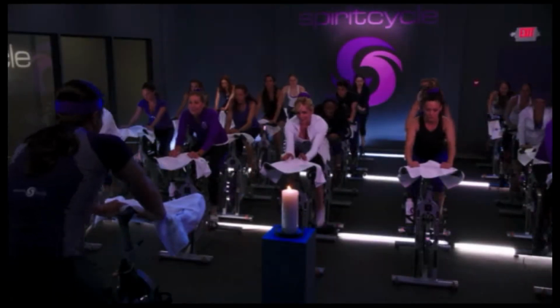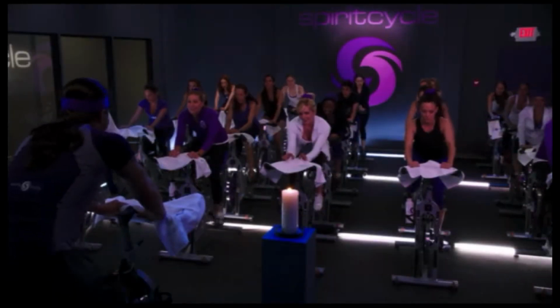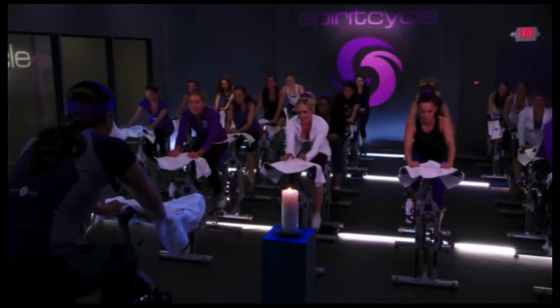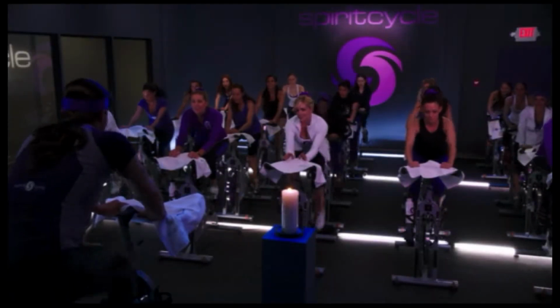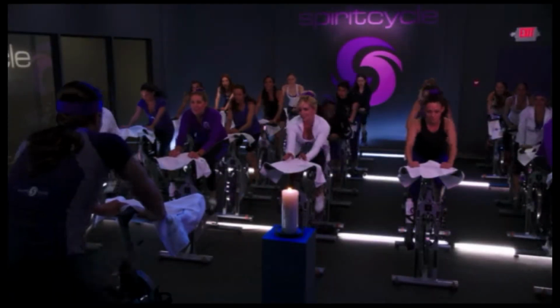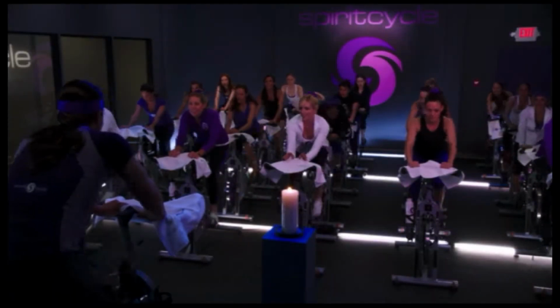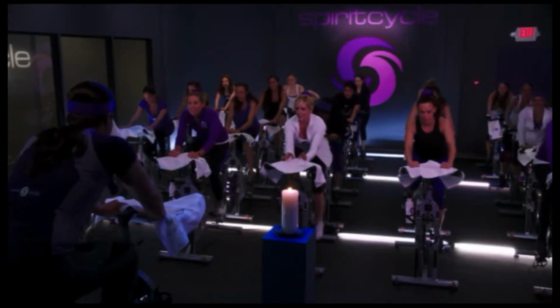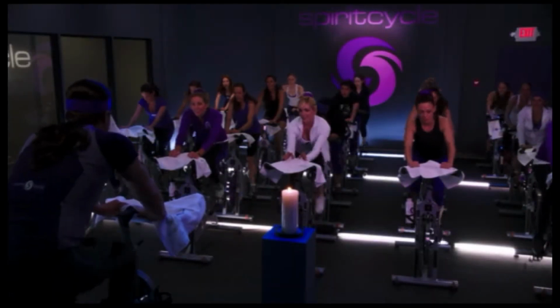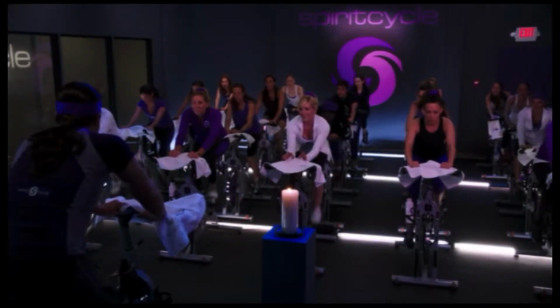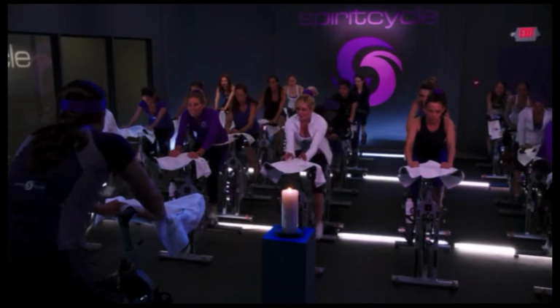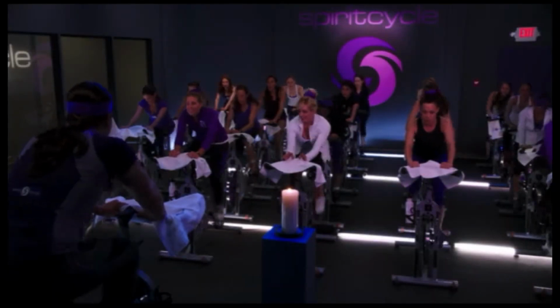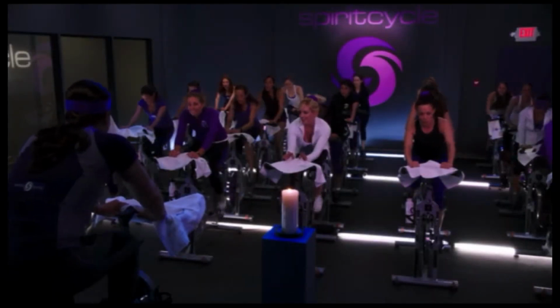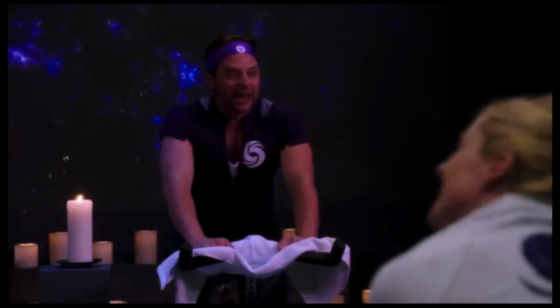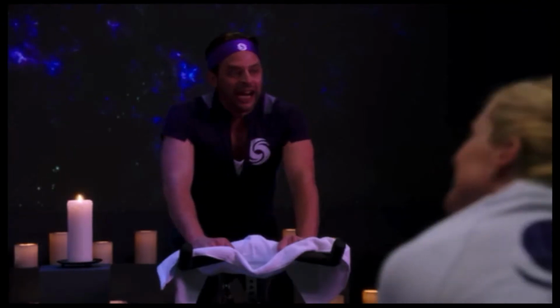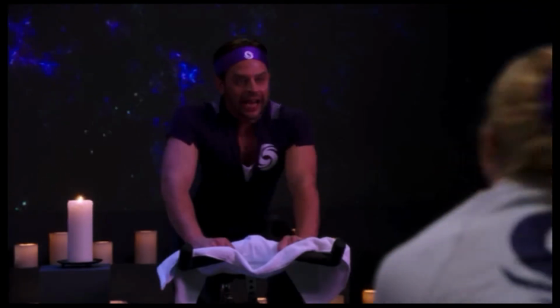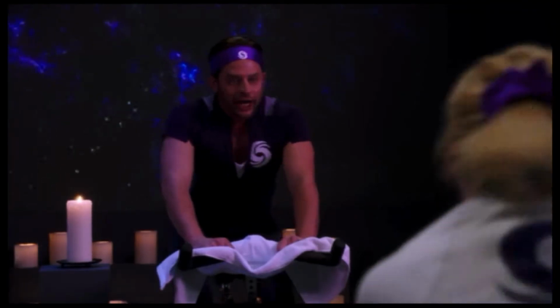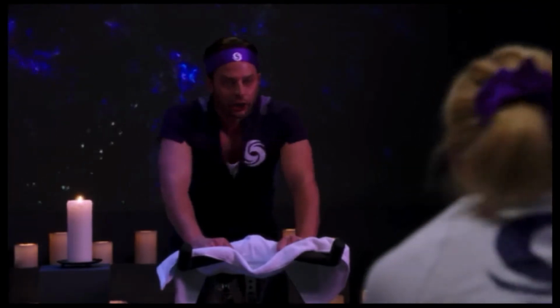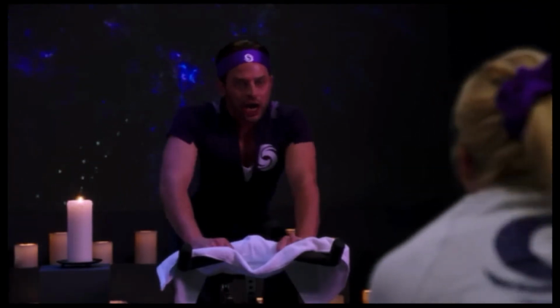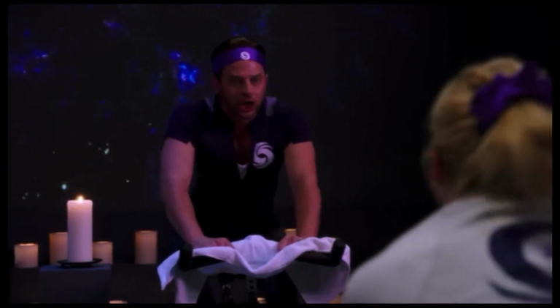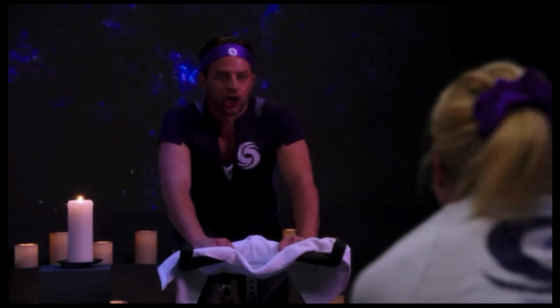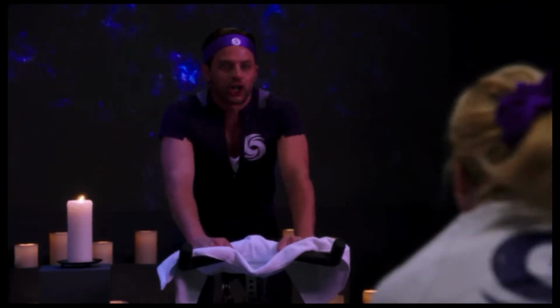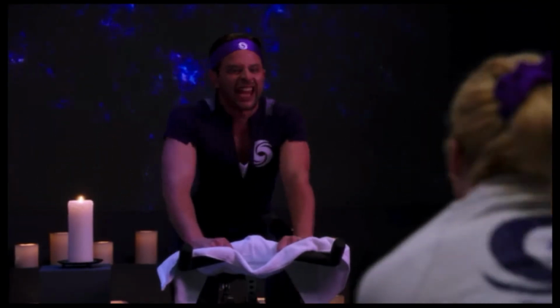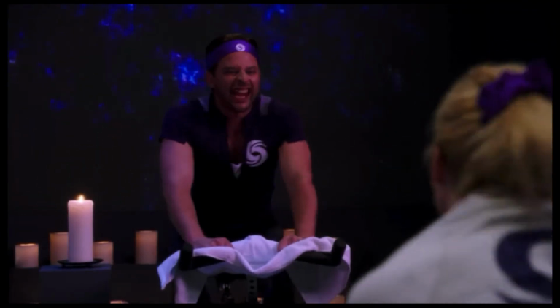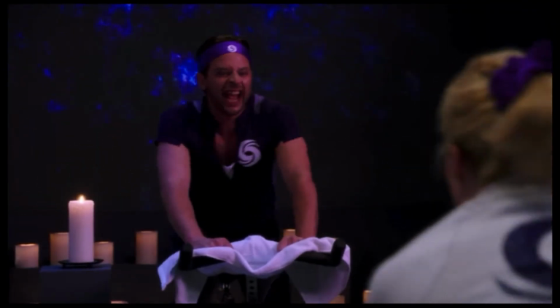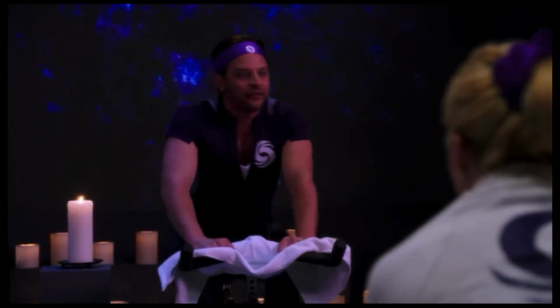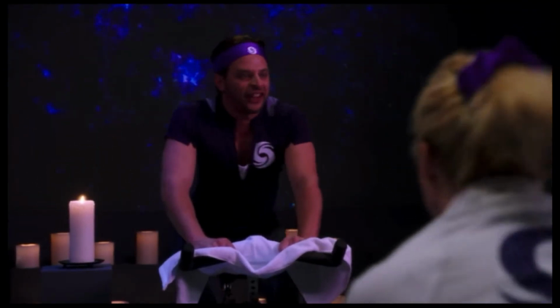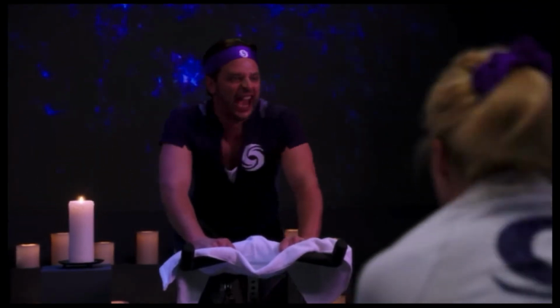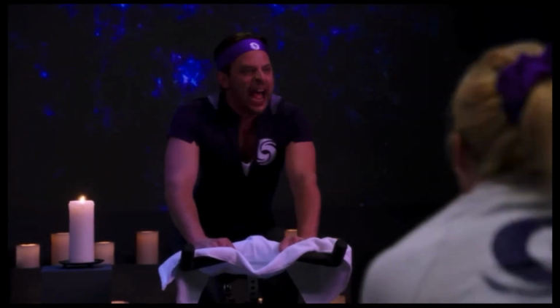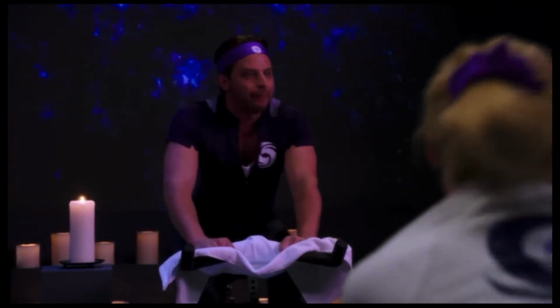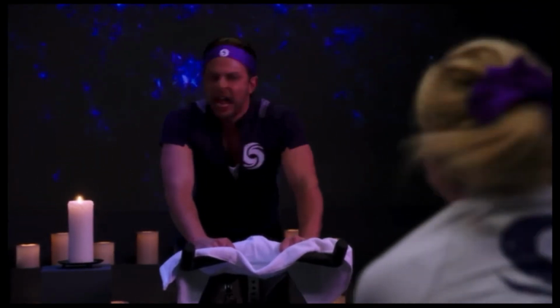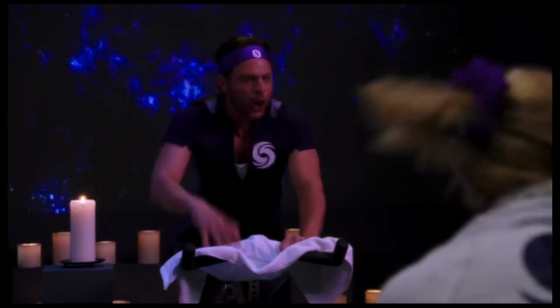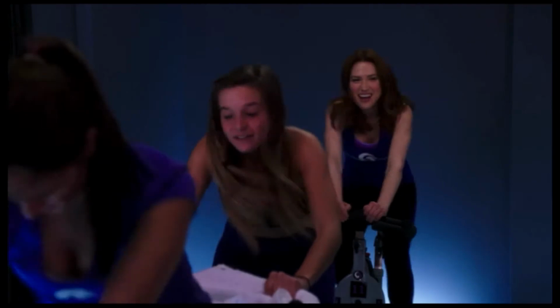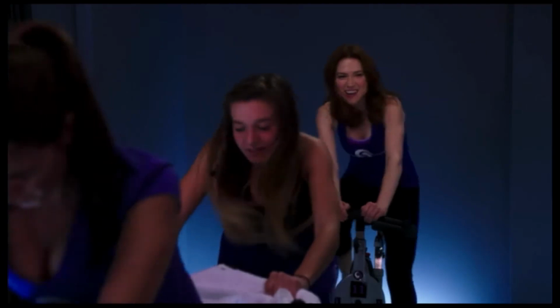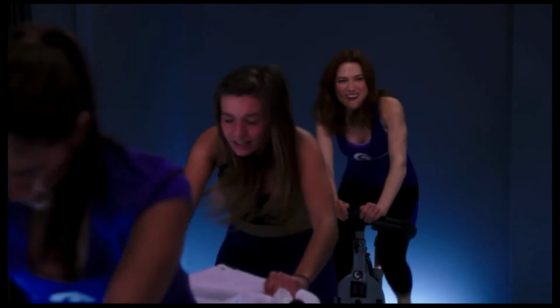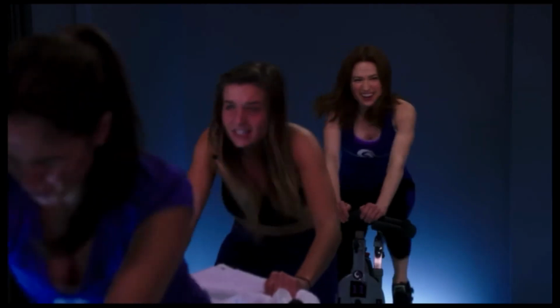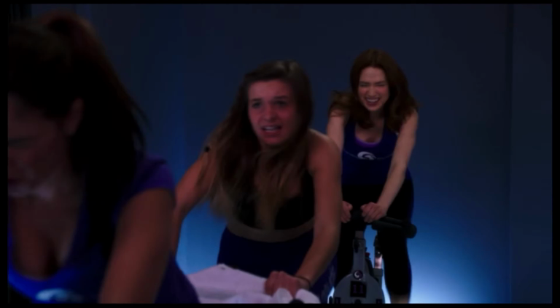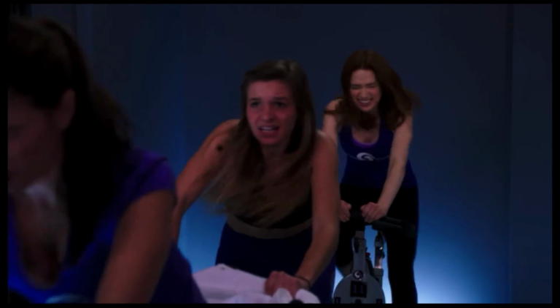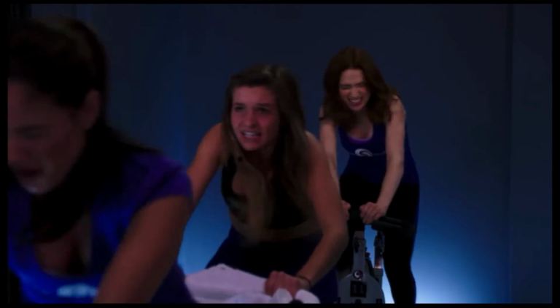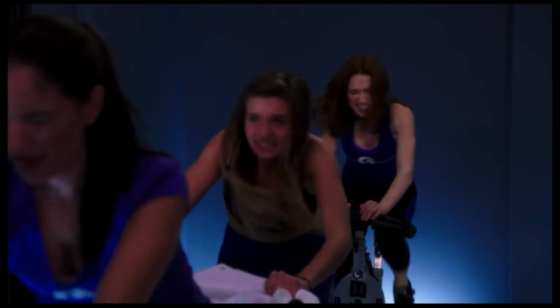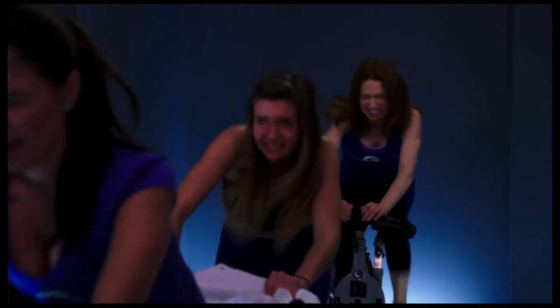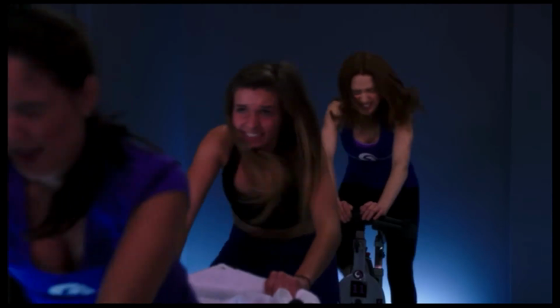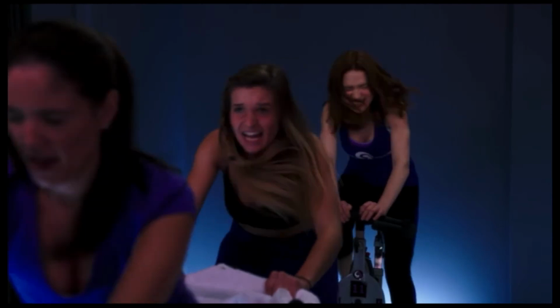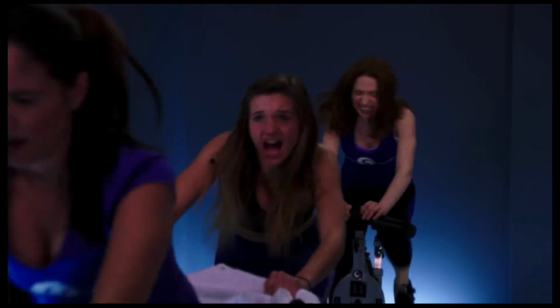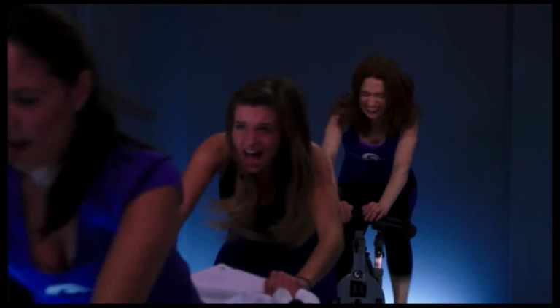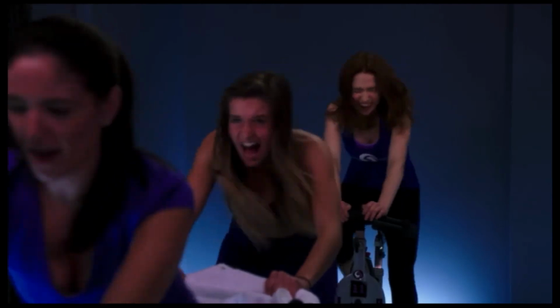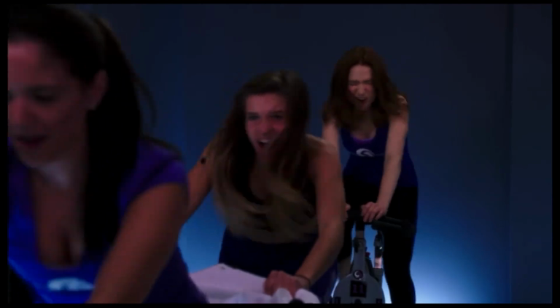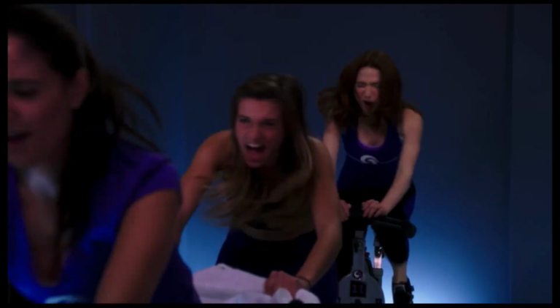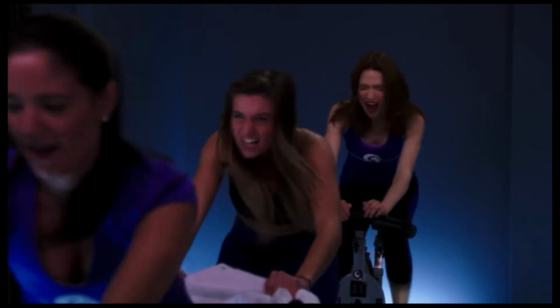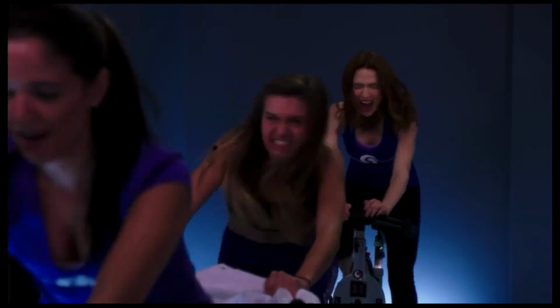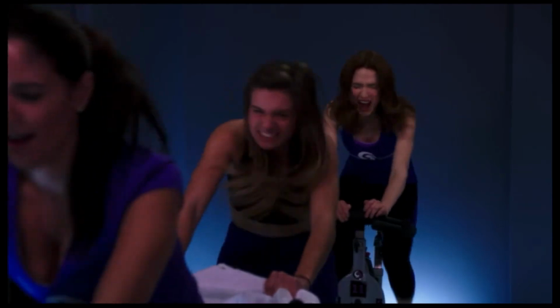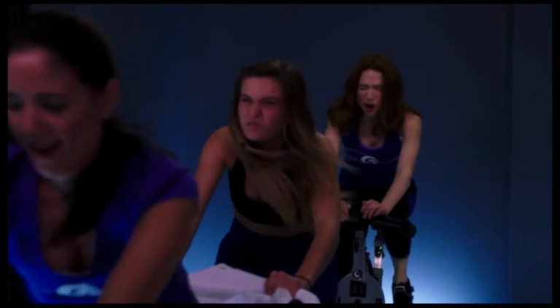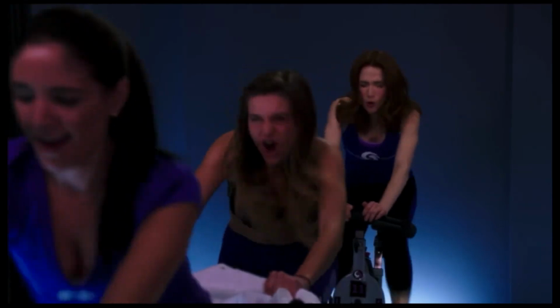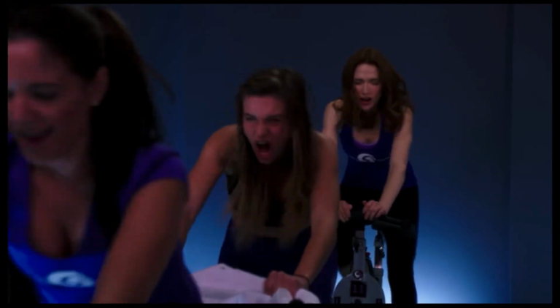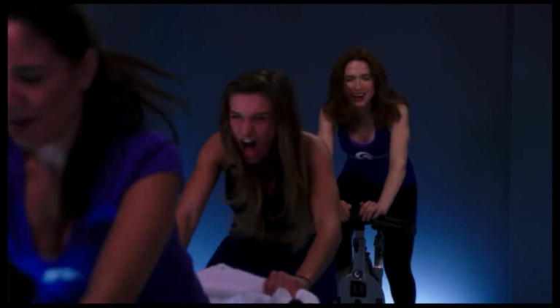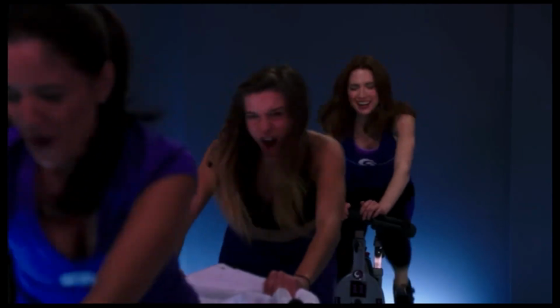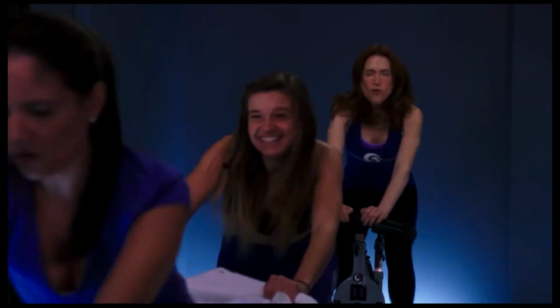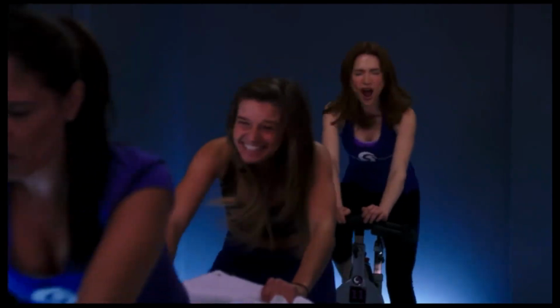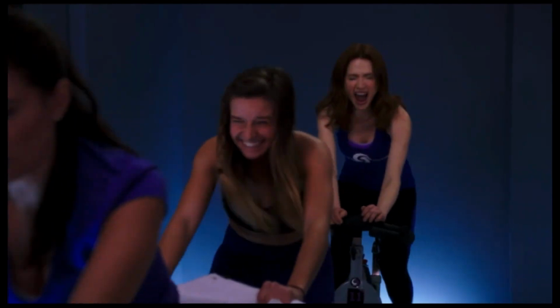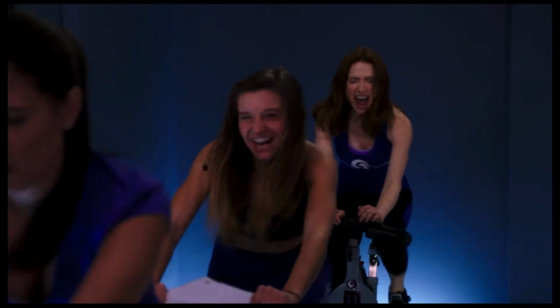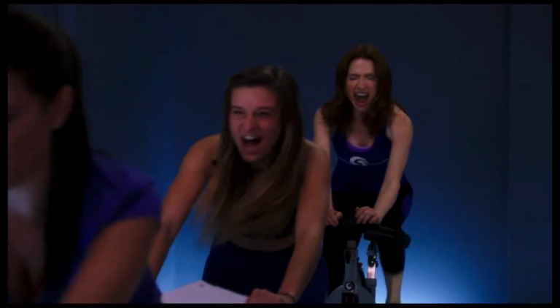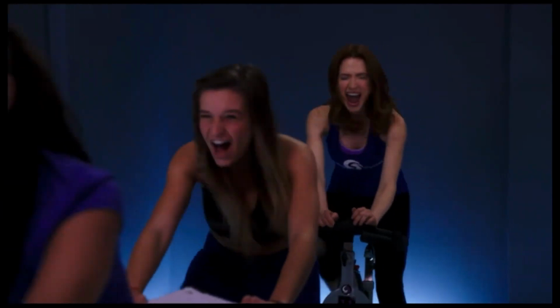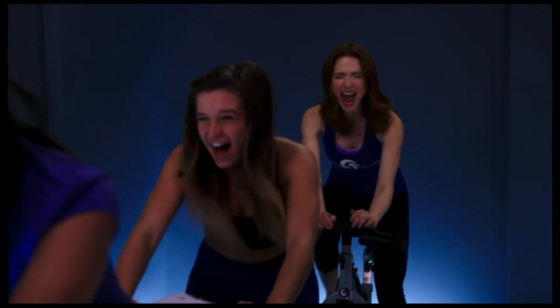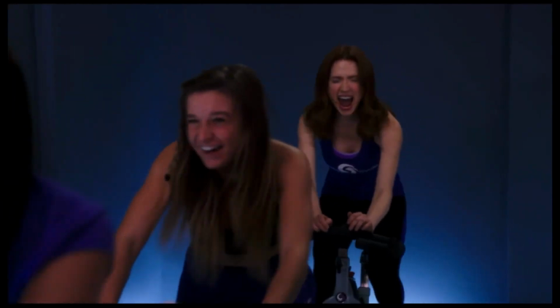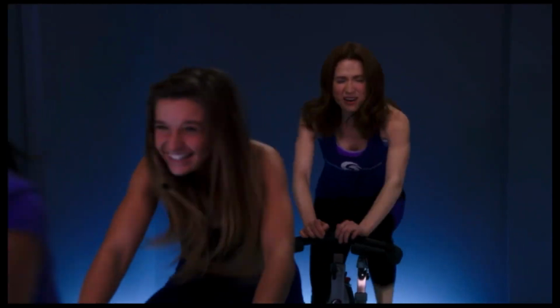Pedal, pedal. Be like a drunk girl getting out of a cab and leave everything behind — your hand, your bag, your keys.